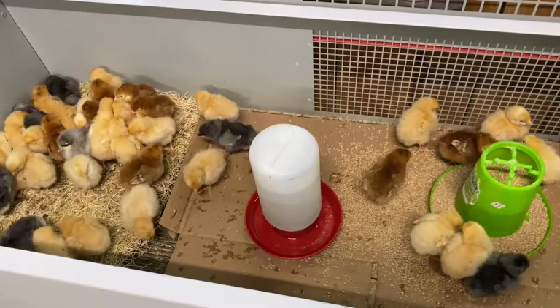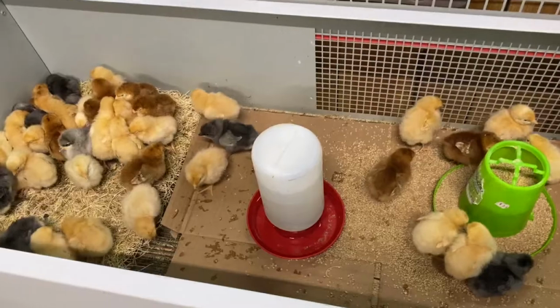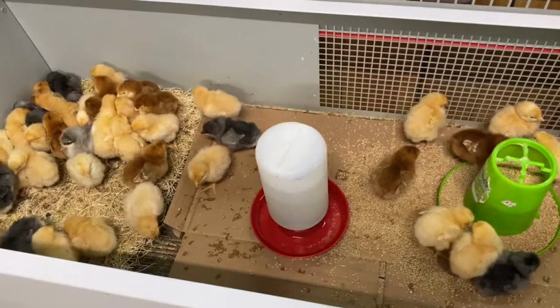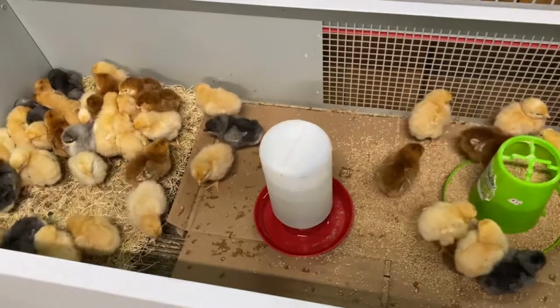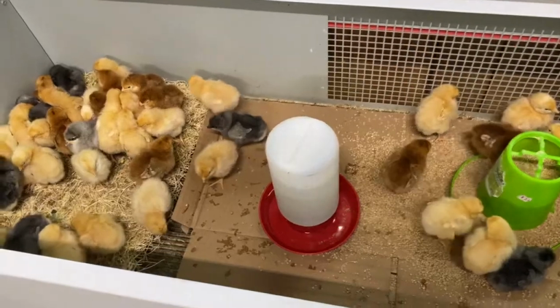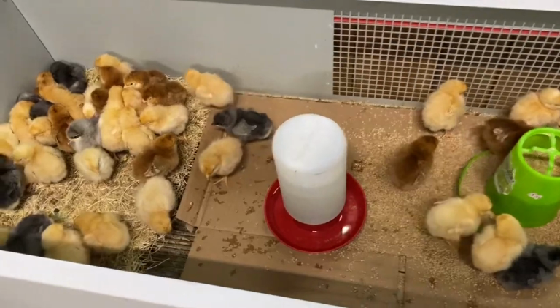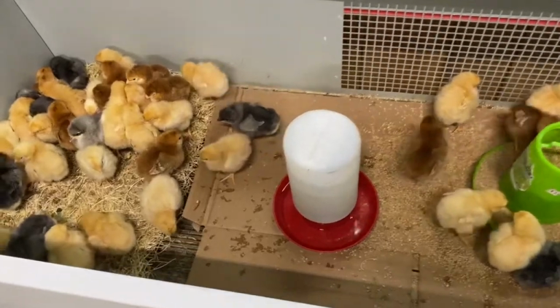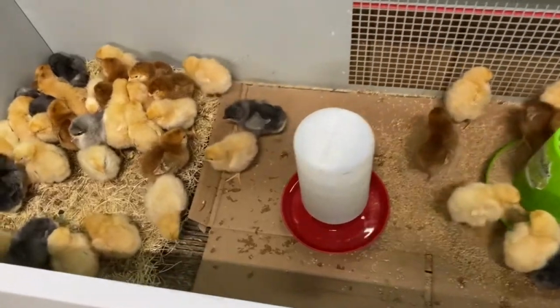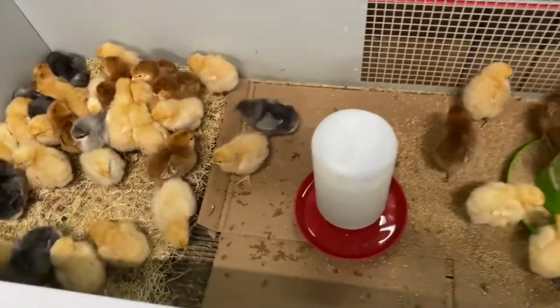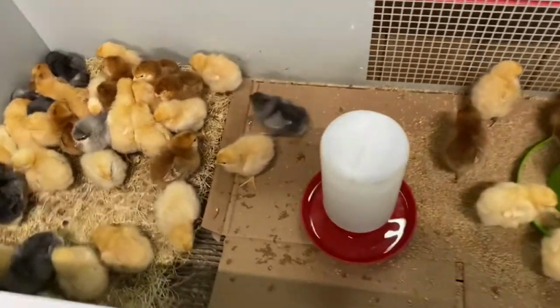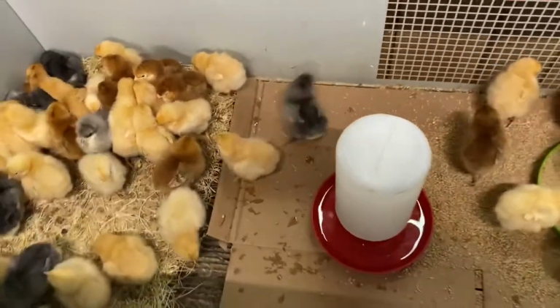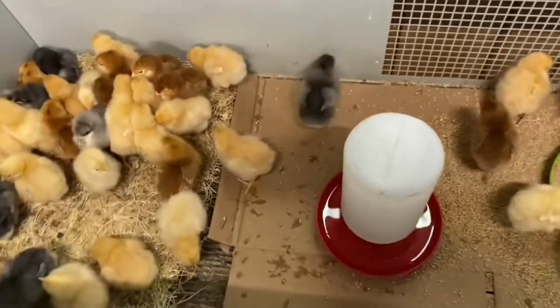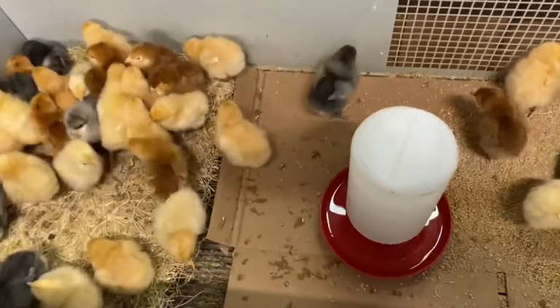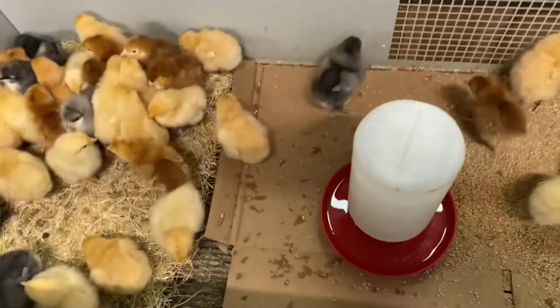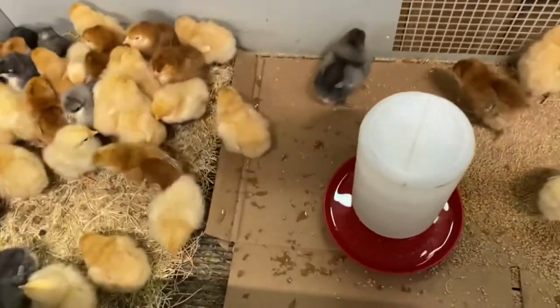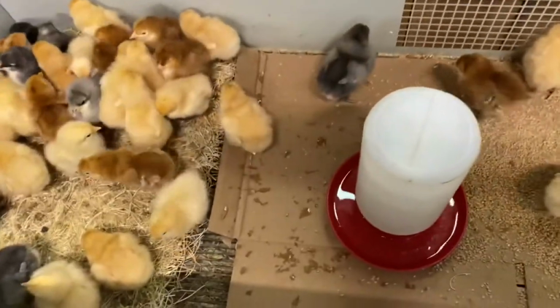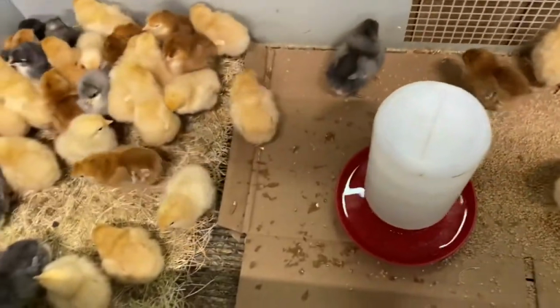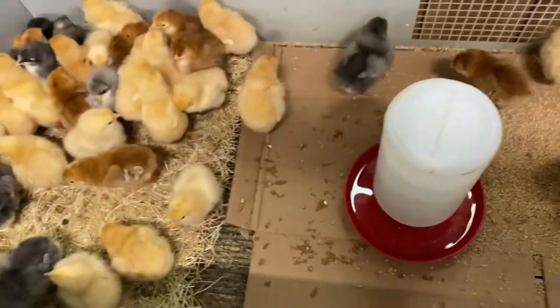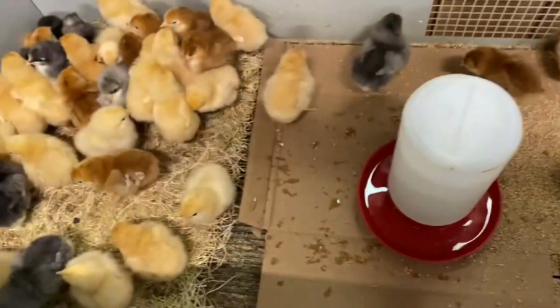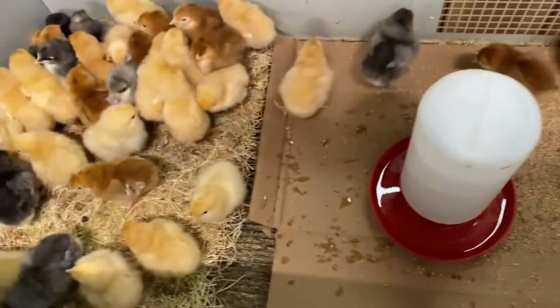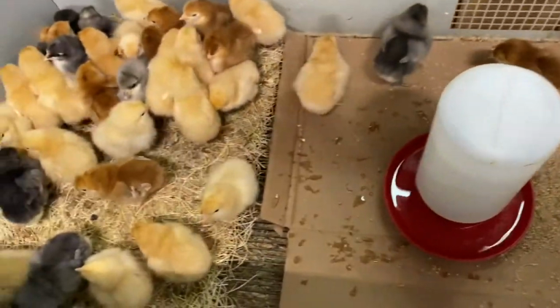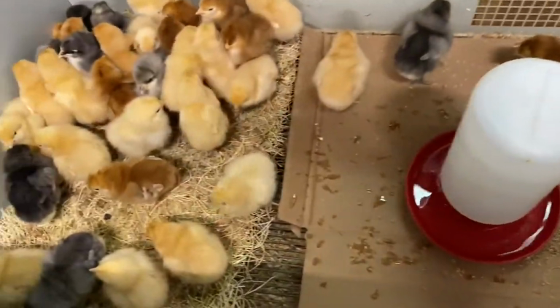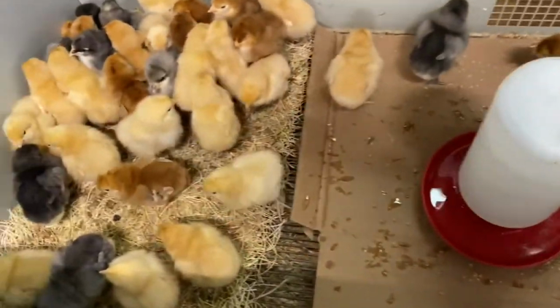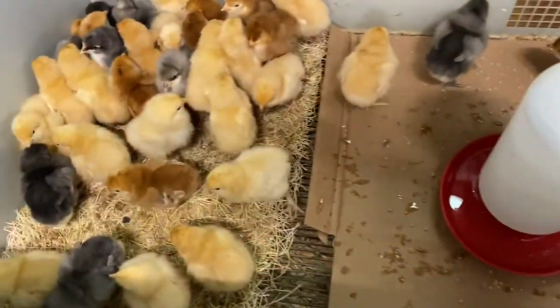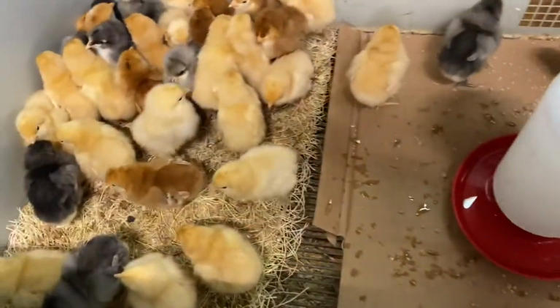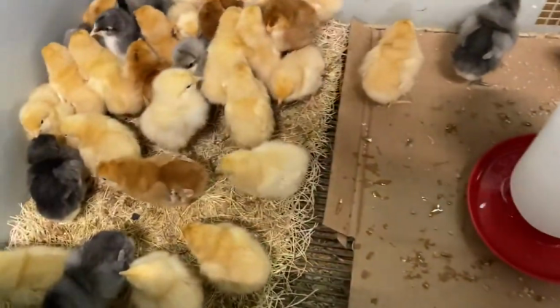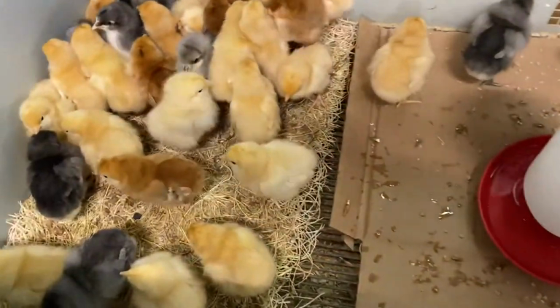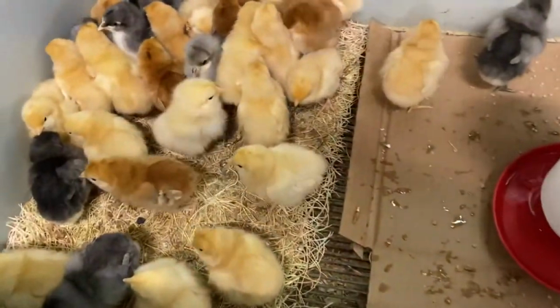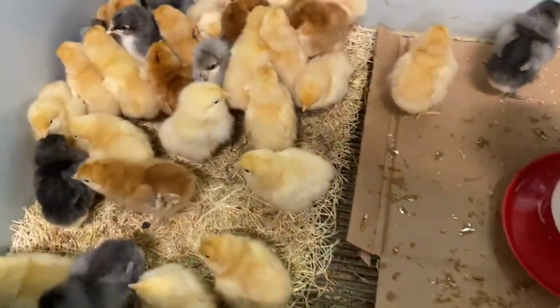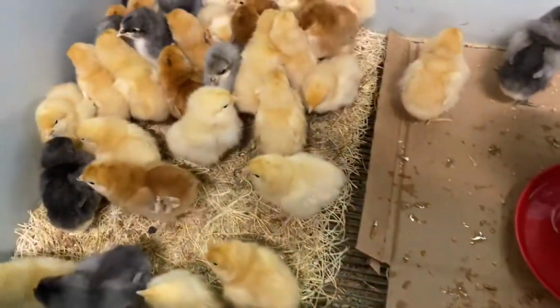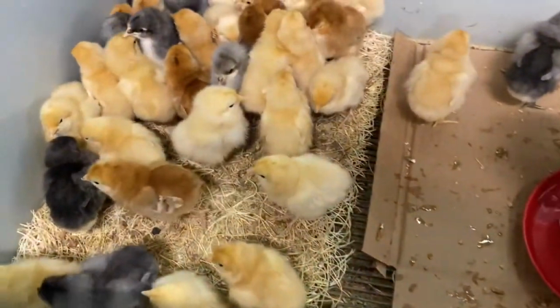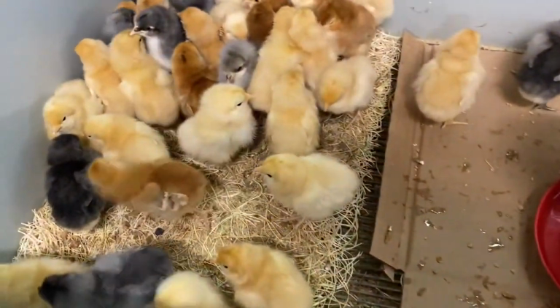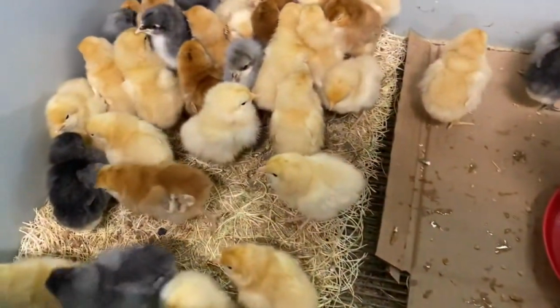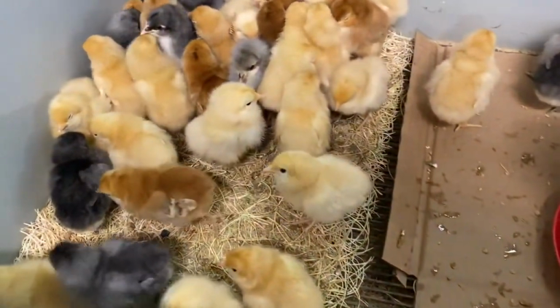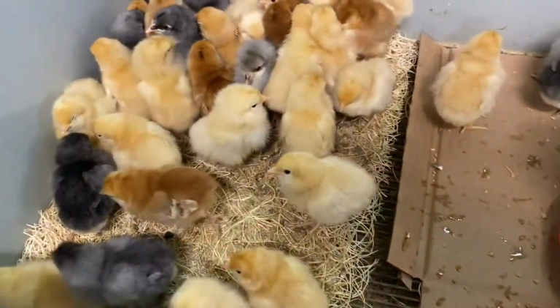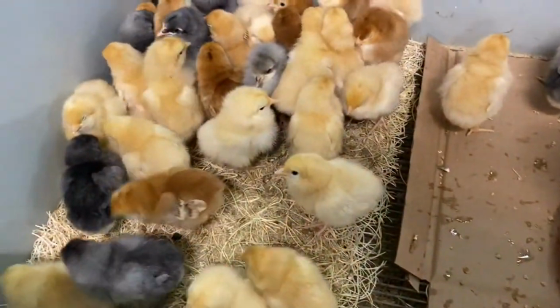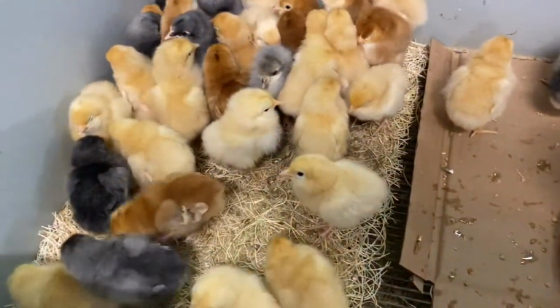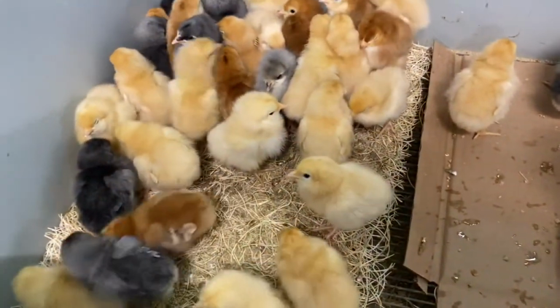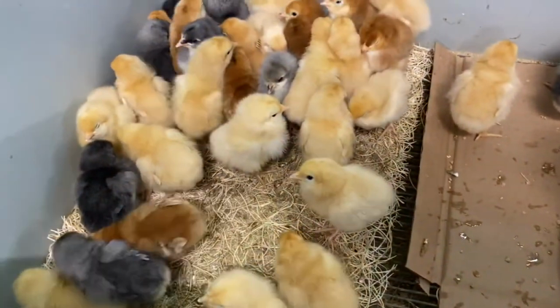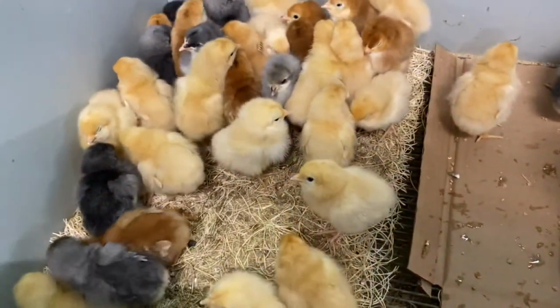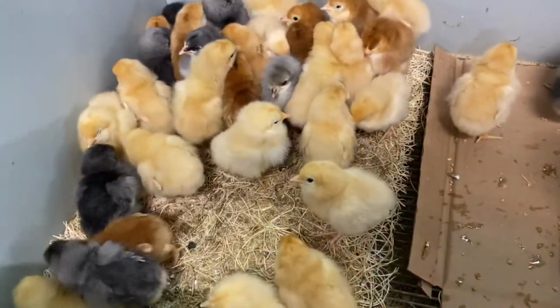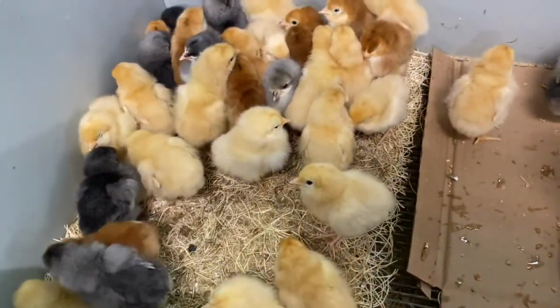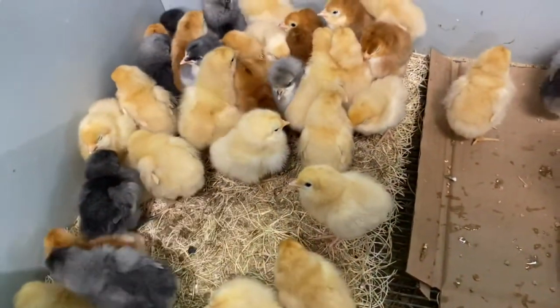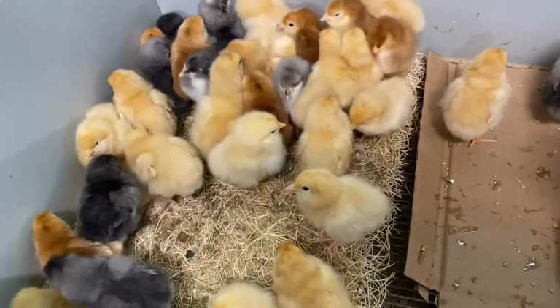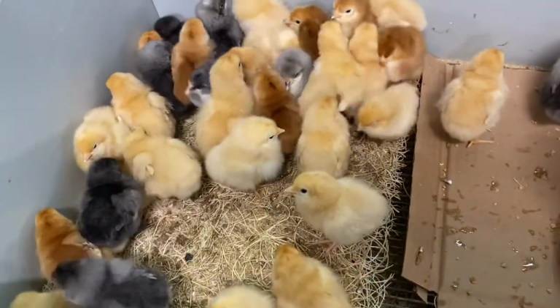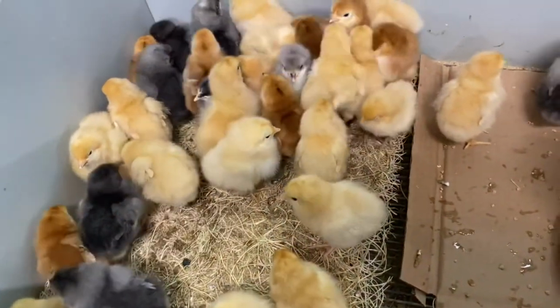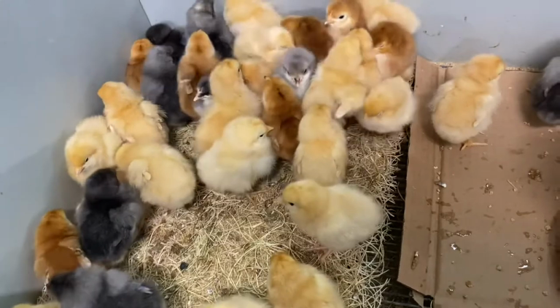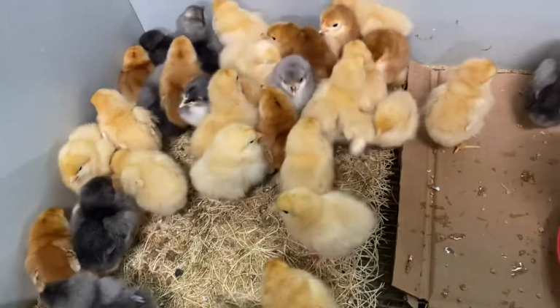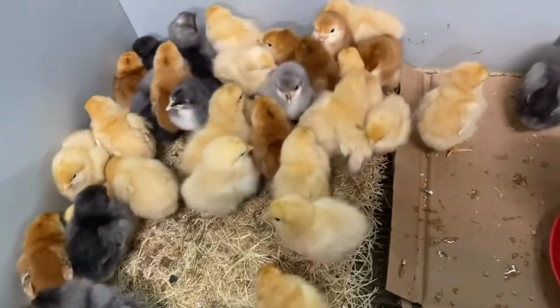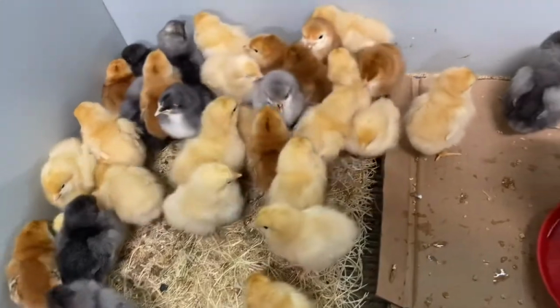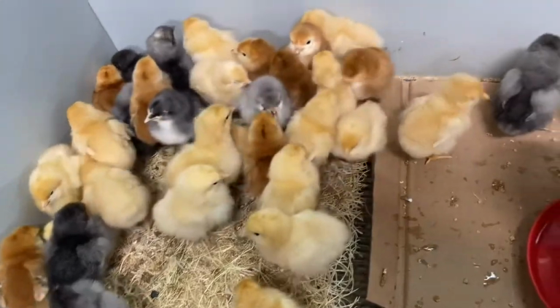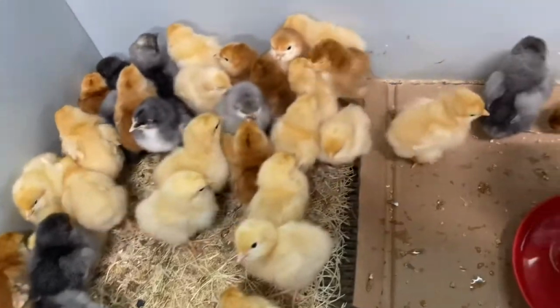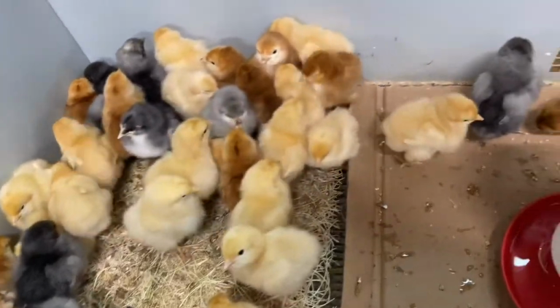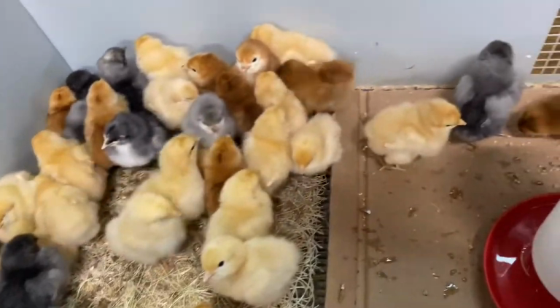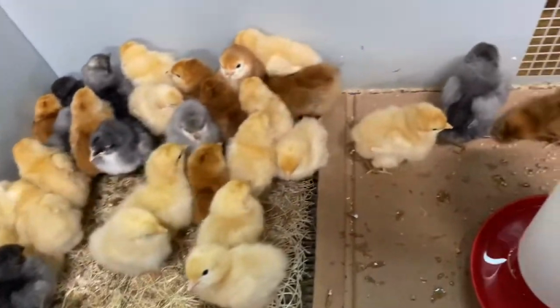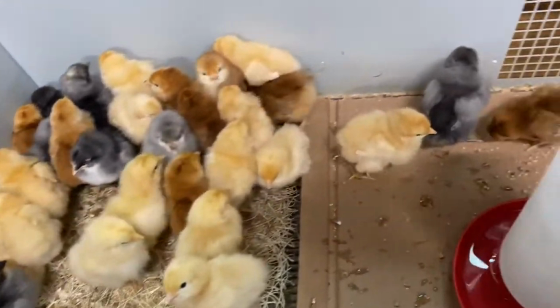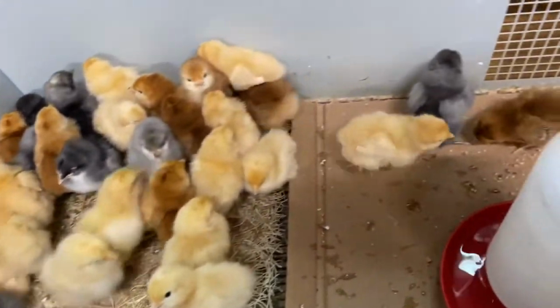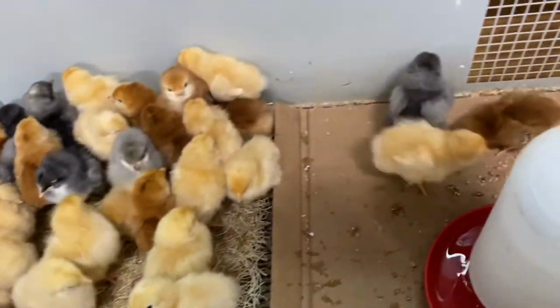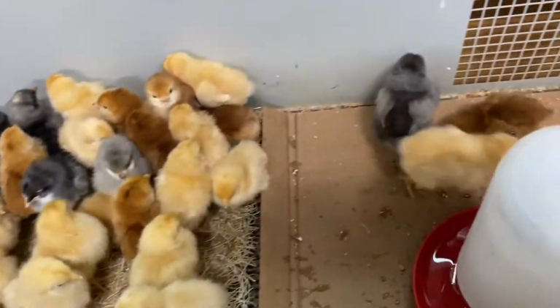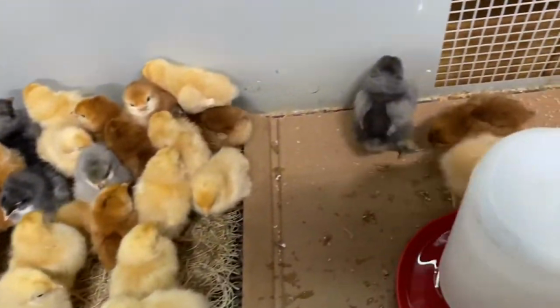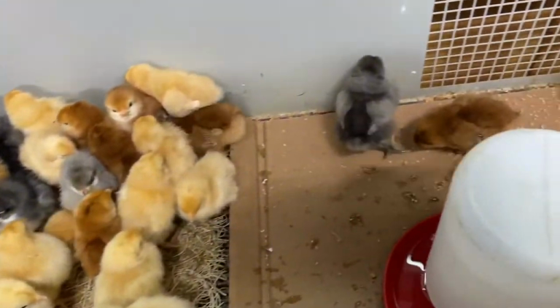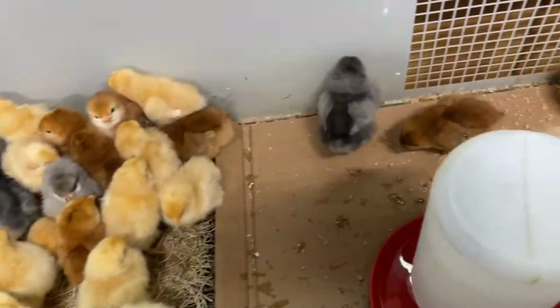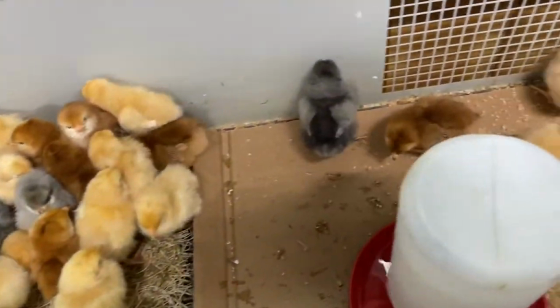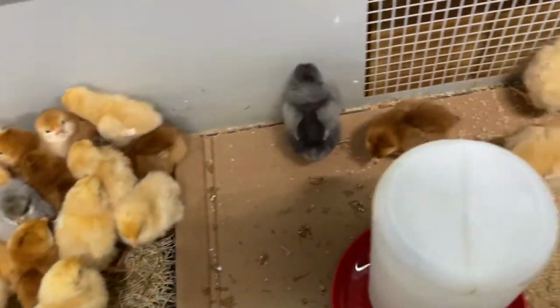Hello fellow travelers and welcome back to Our Bigs Adventure. My name is Cynthia and today I'm gonna do a Dollar General and Winn-Dixie haul.